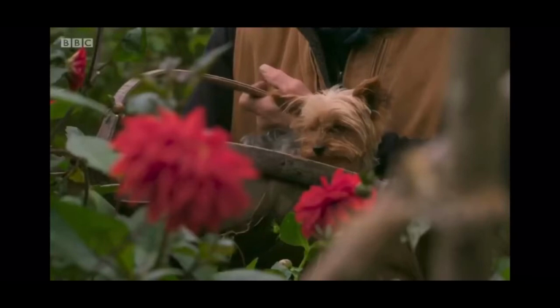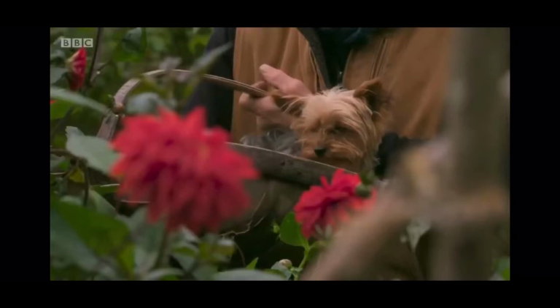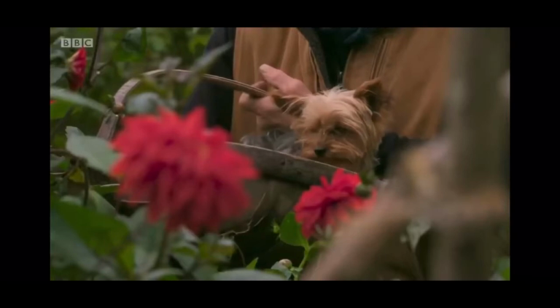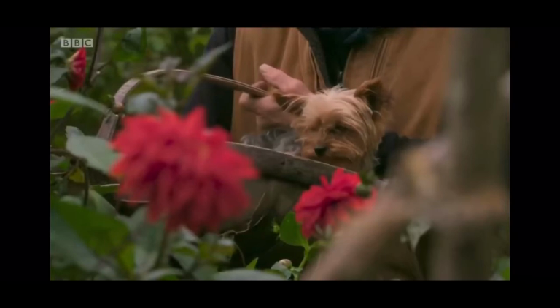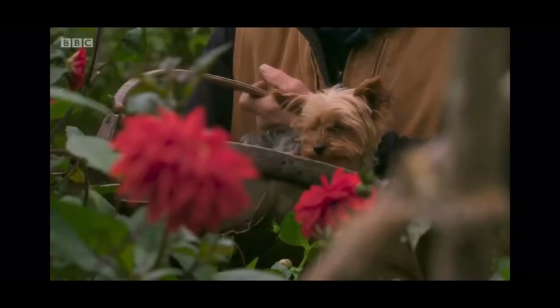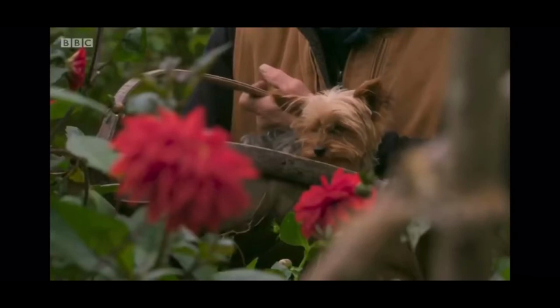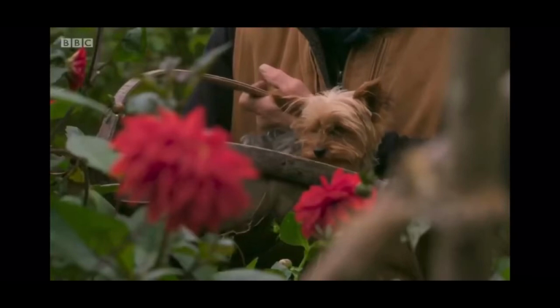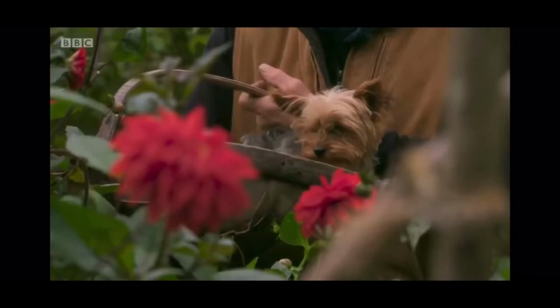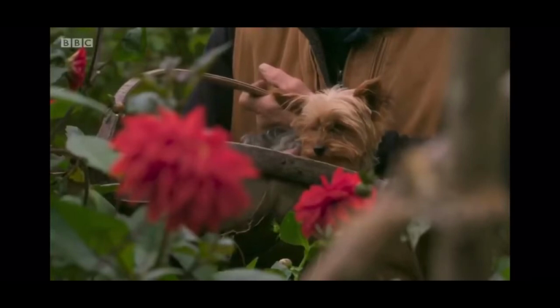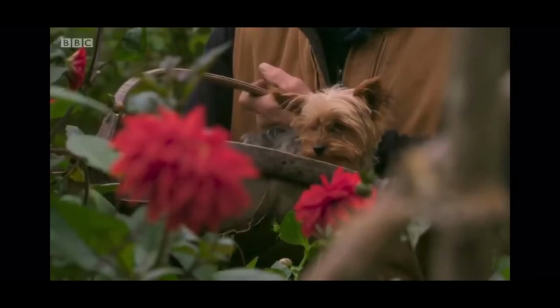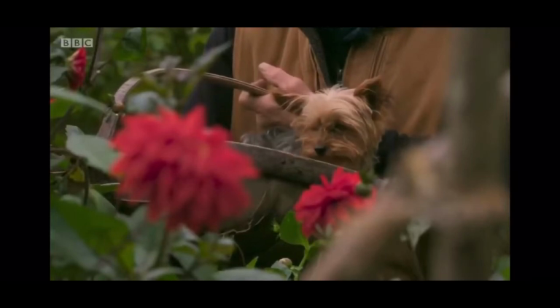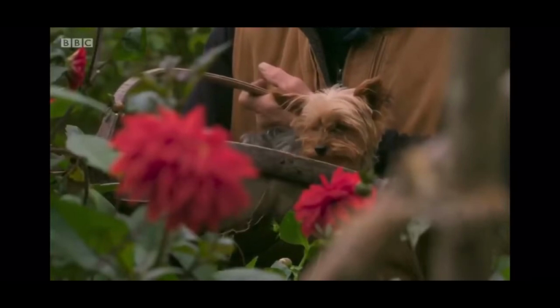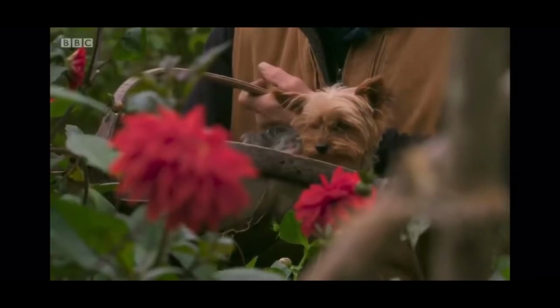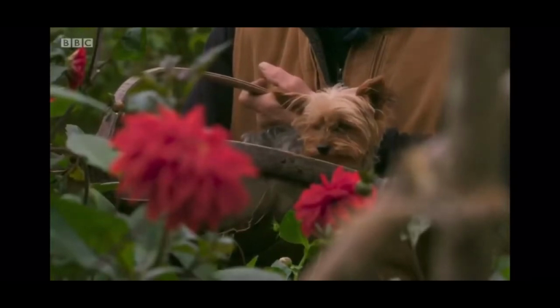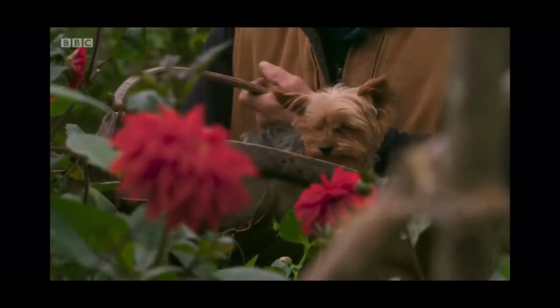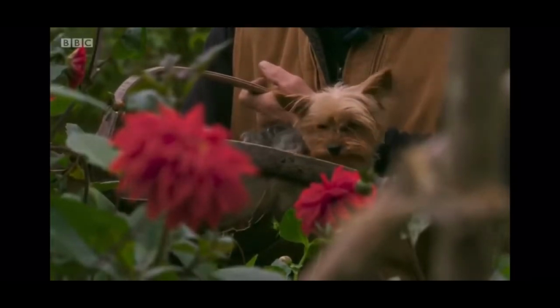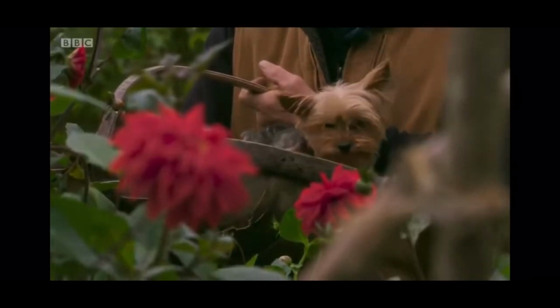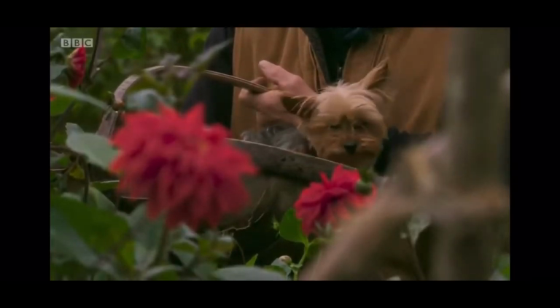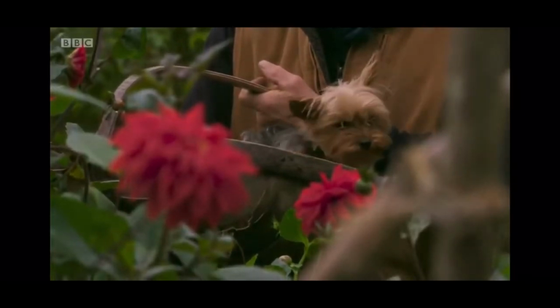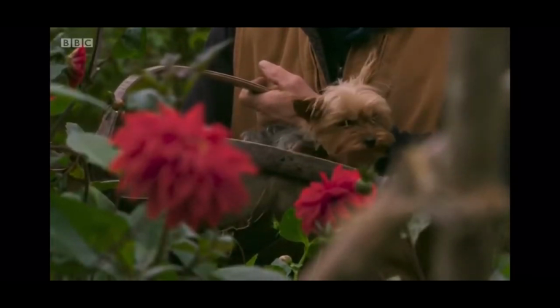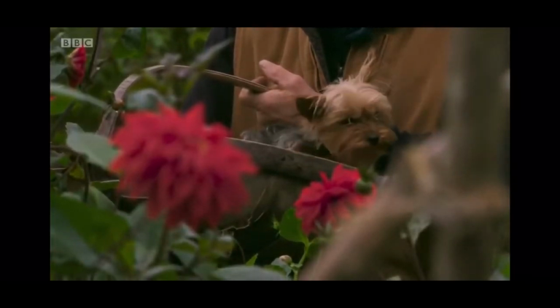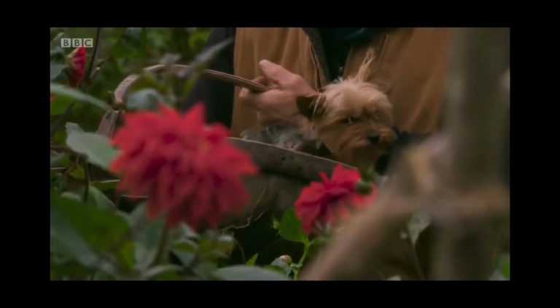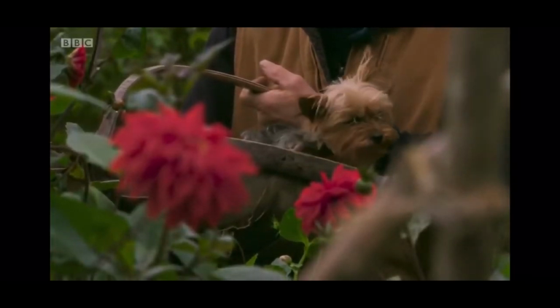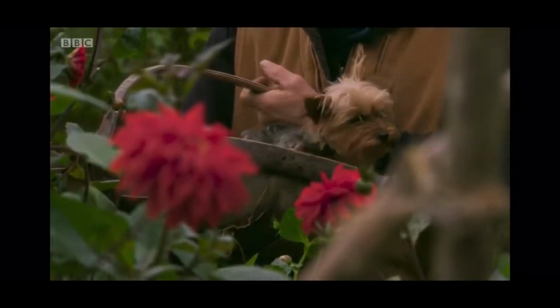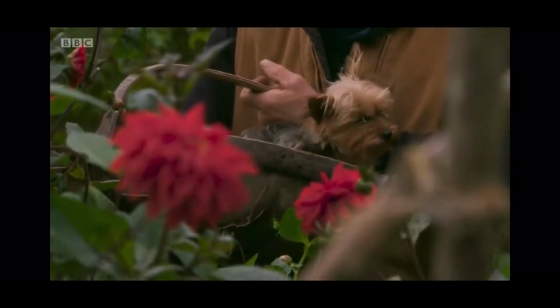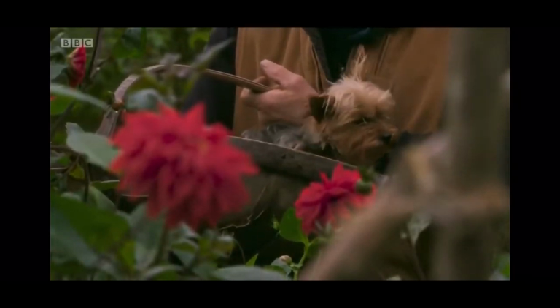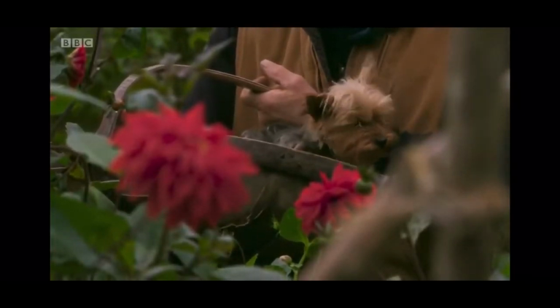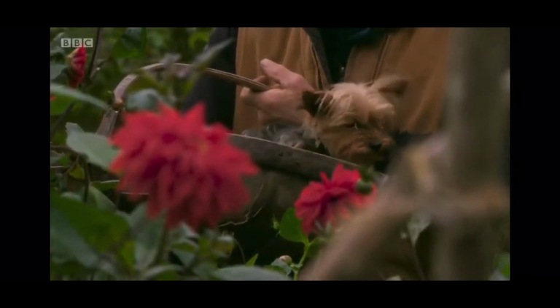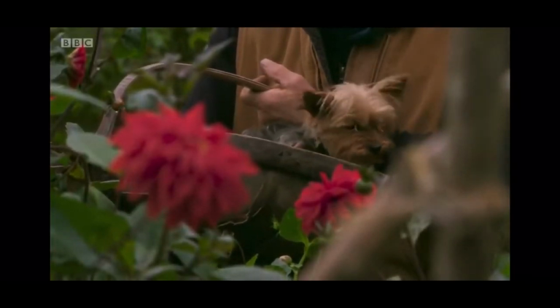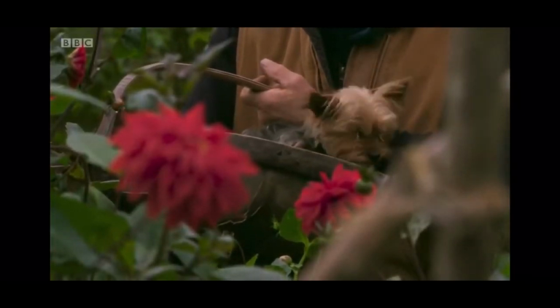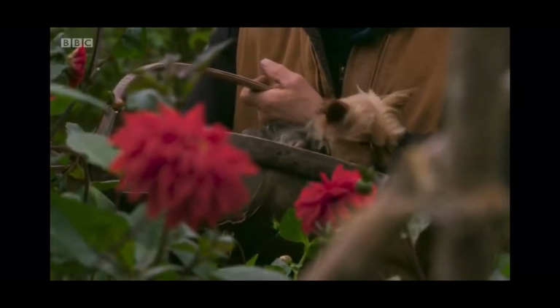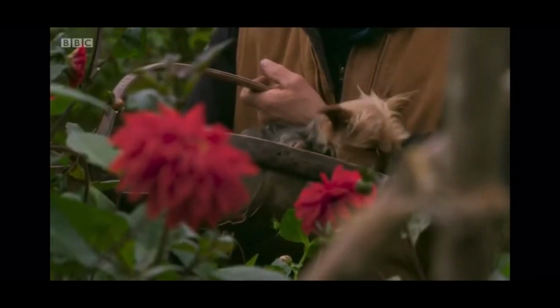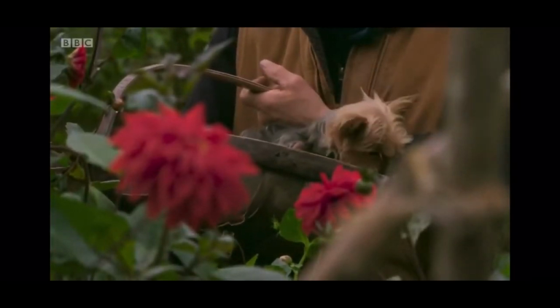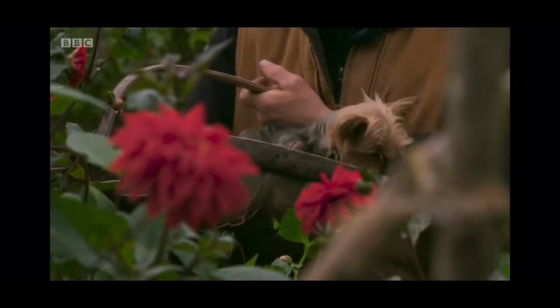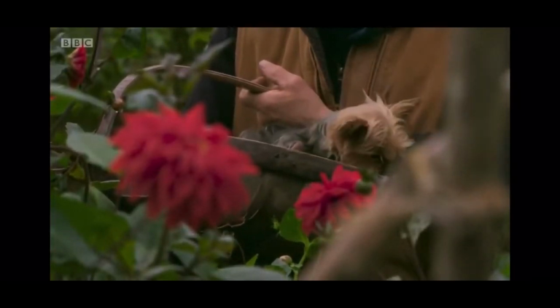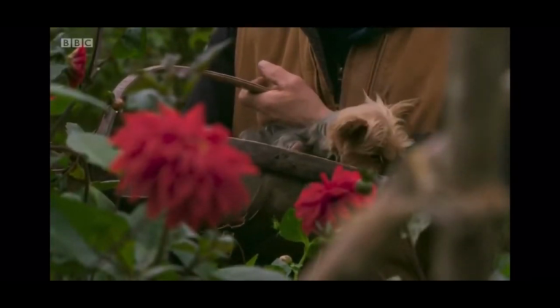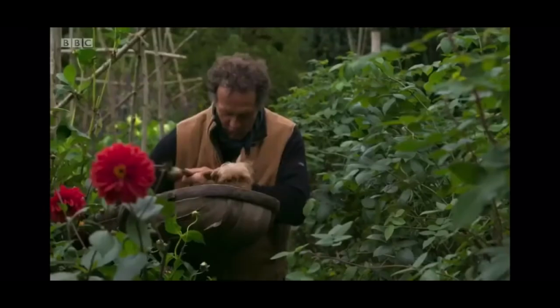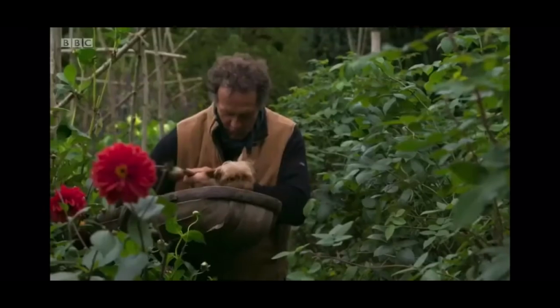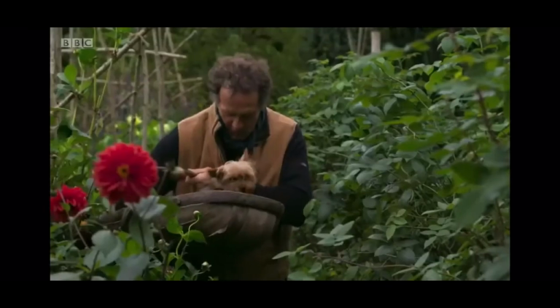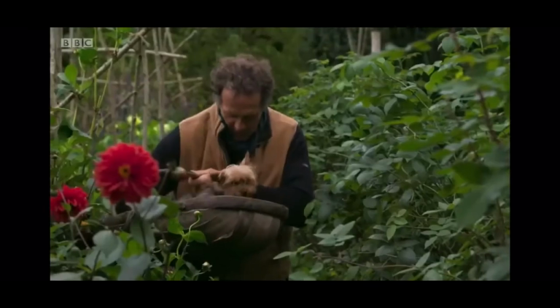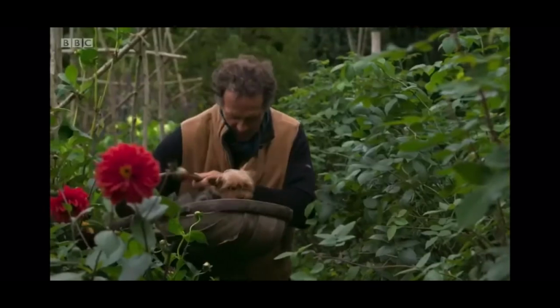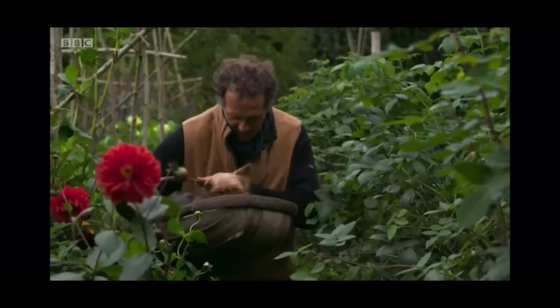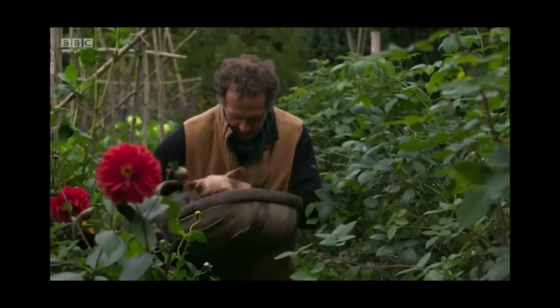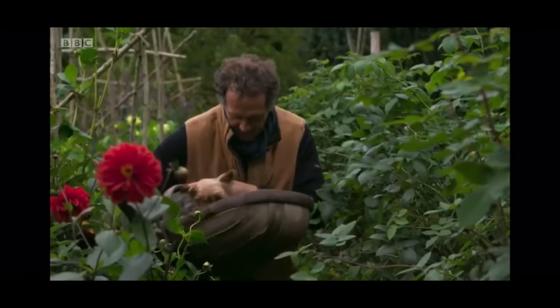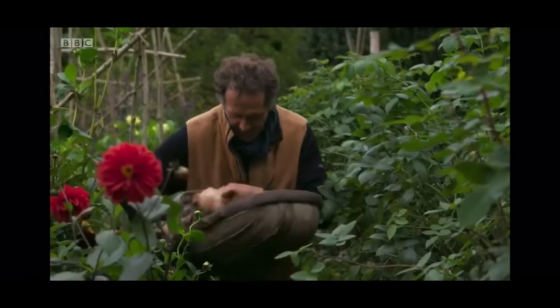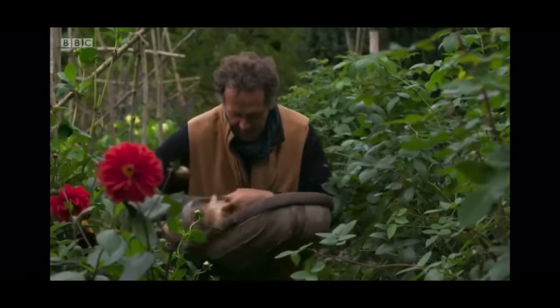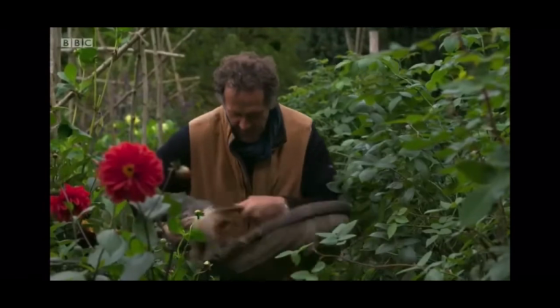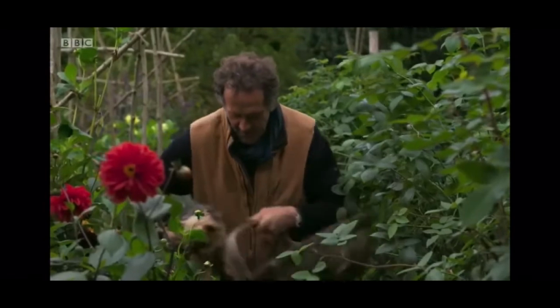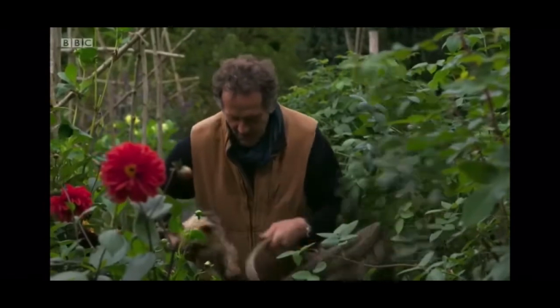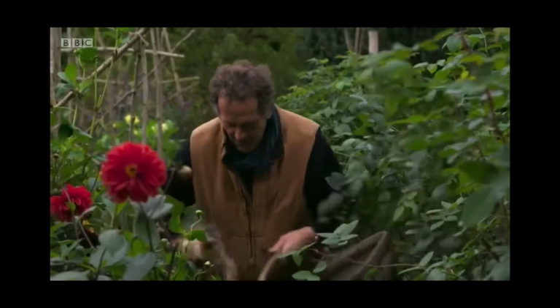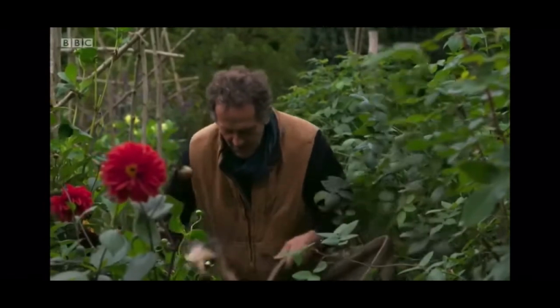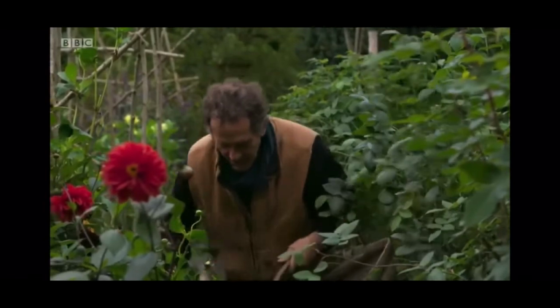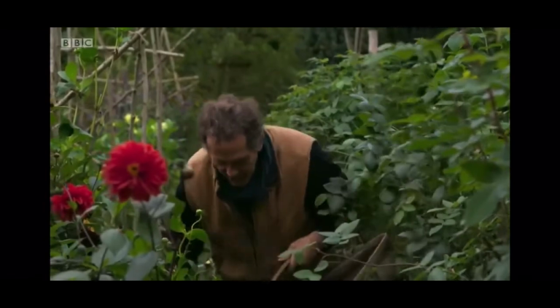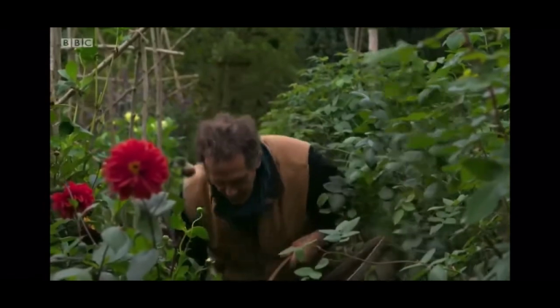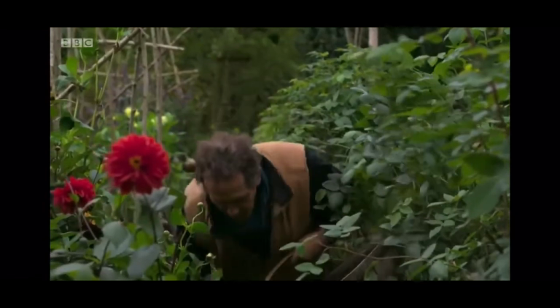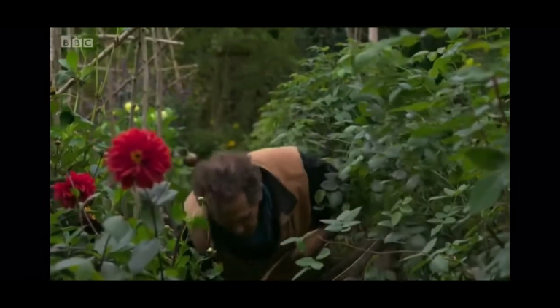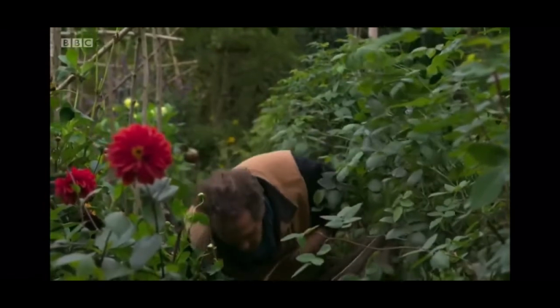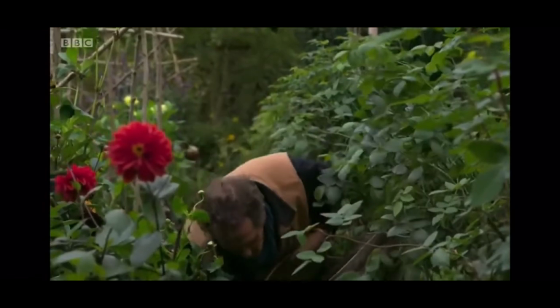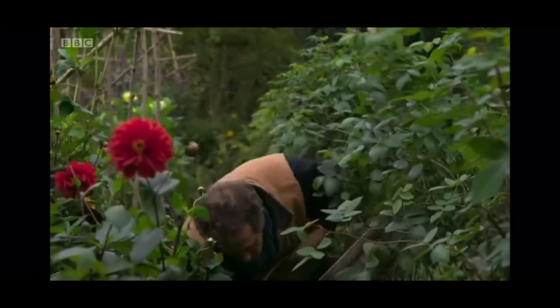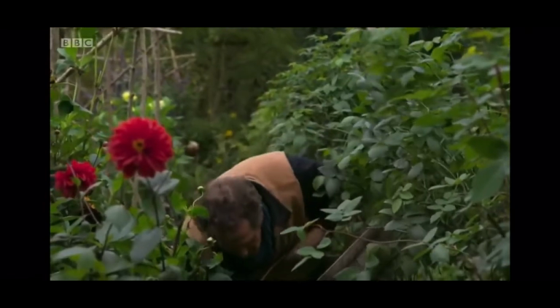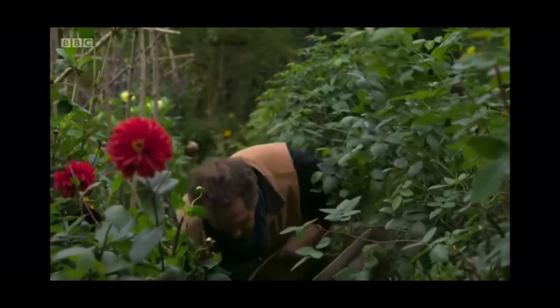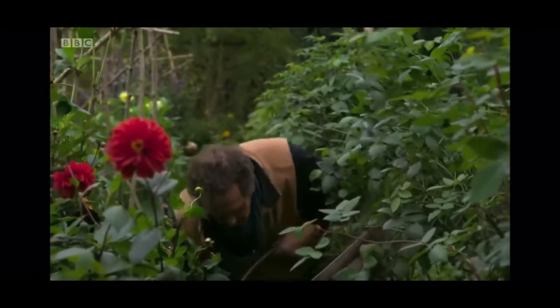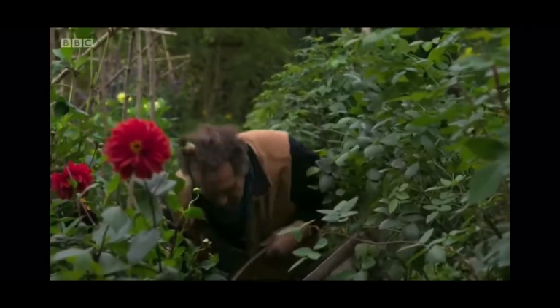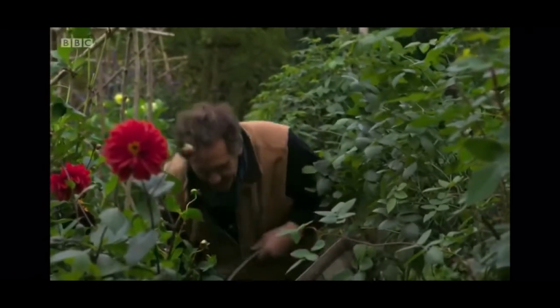I now want to take some rose cuttings, and I think you're going to have to move, little one, so I'm going to put you down. There you go.